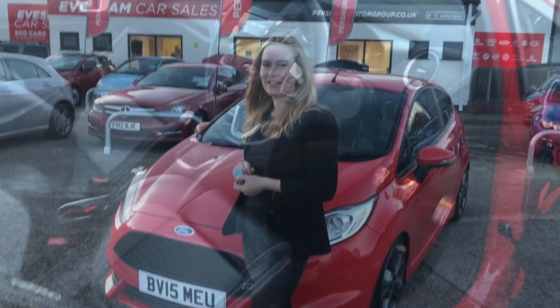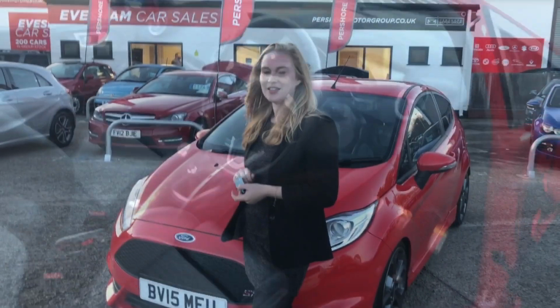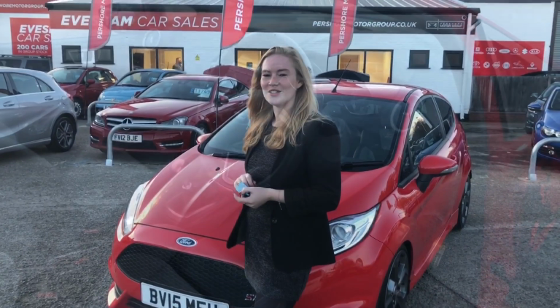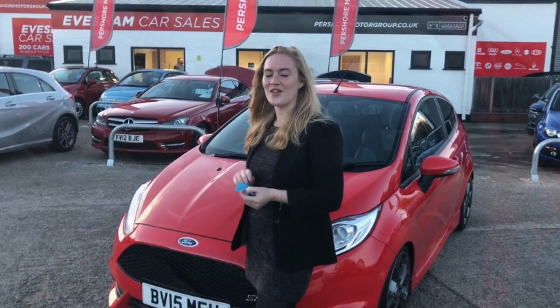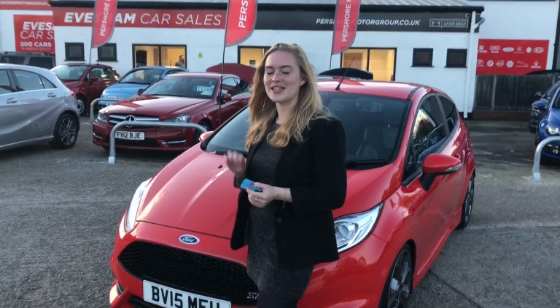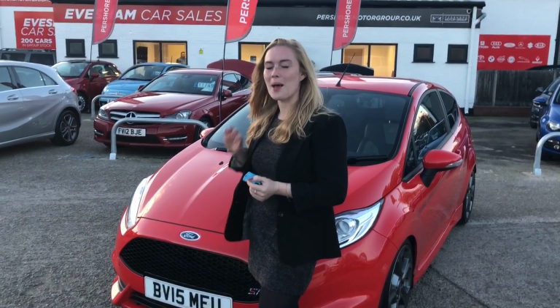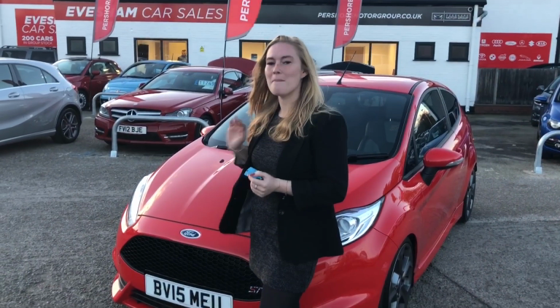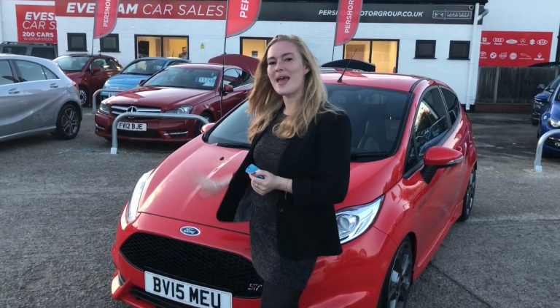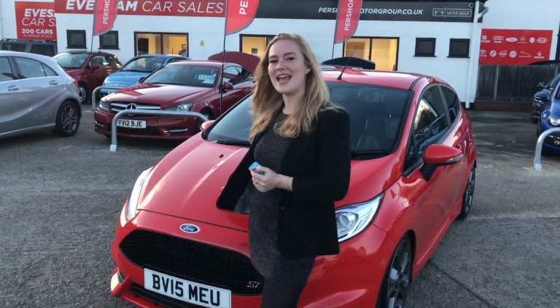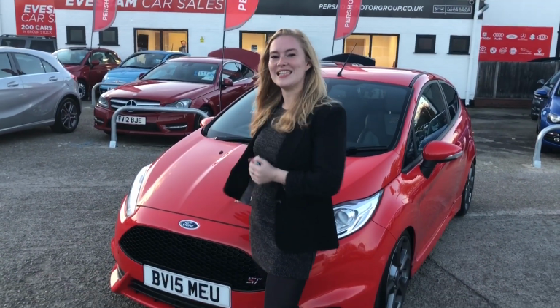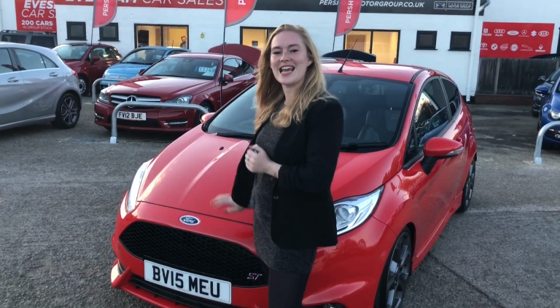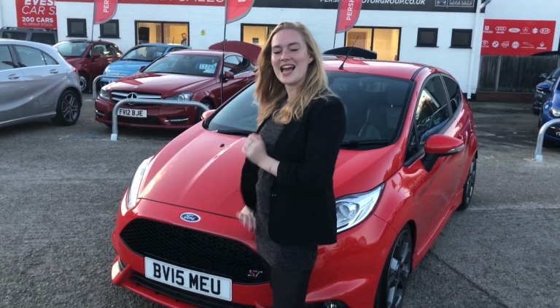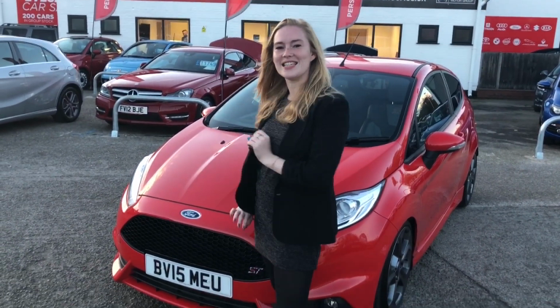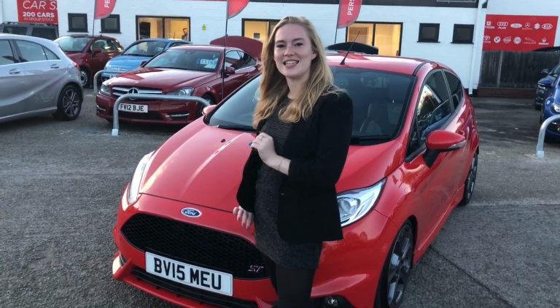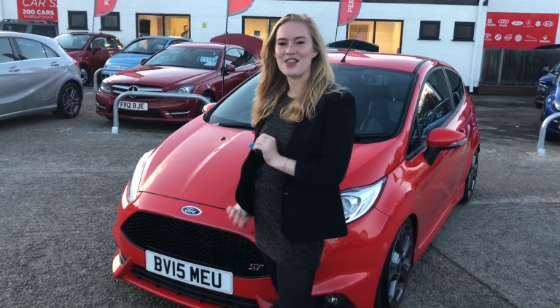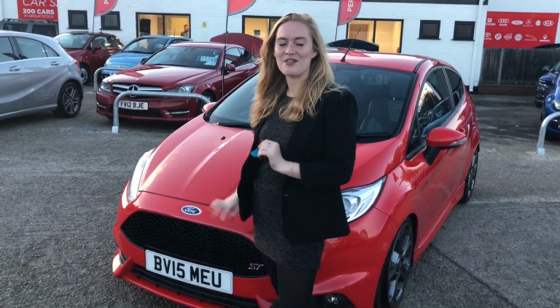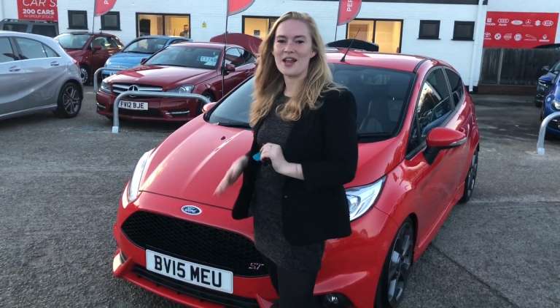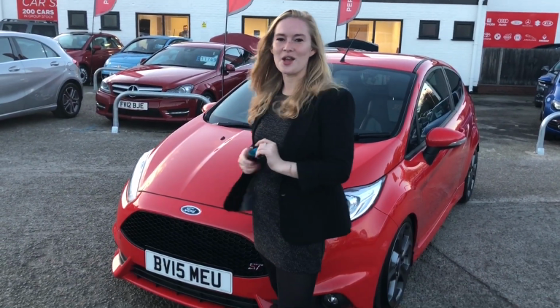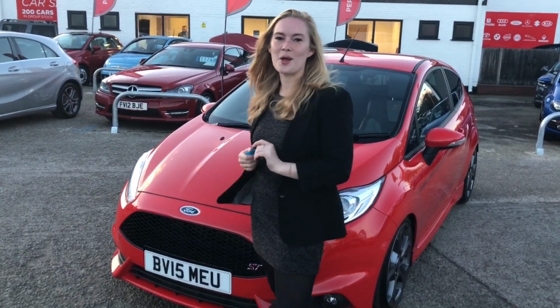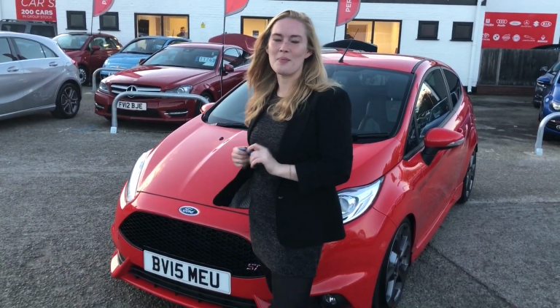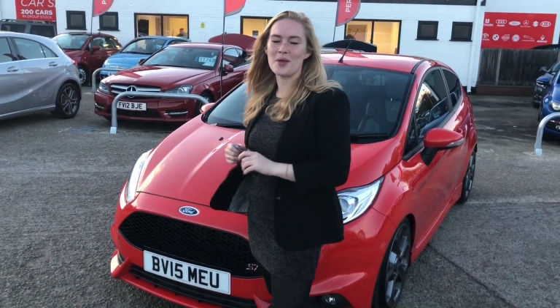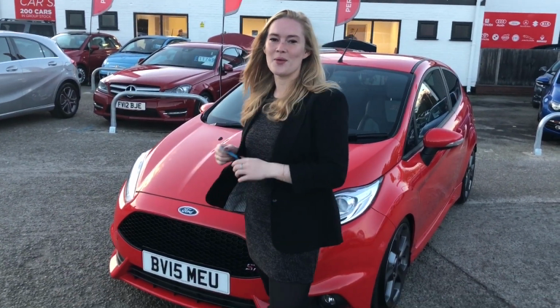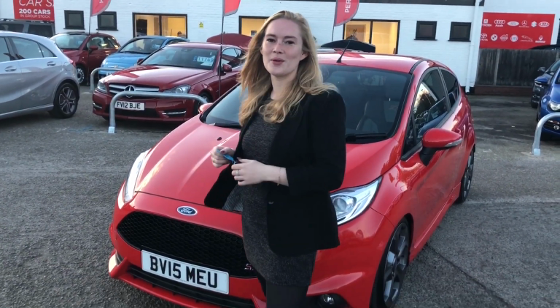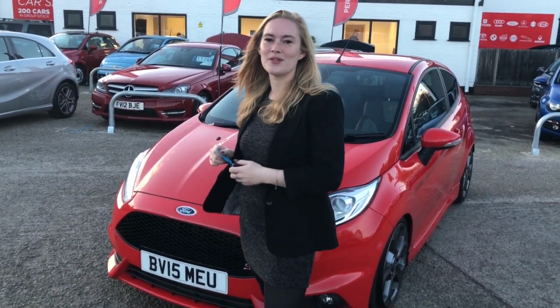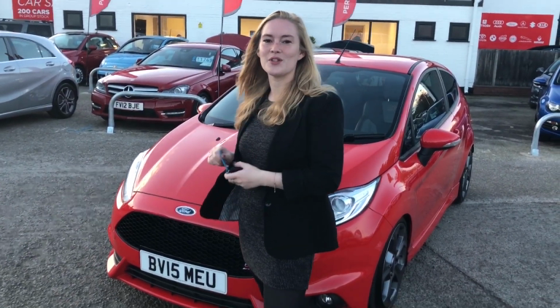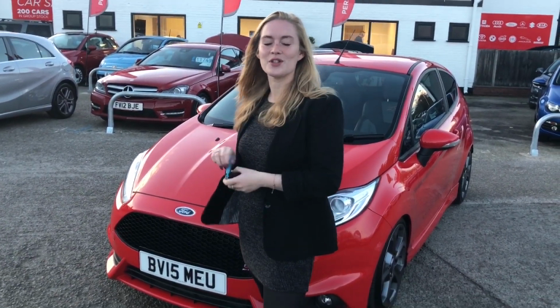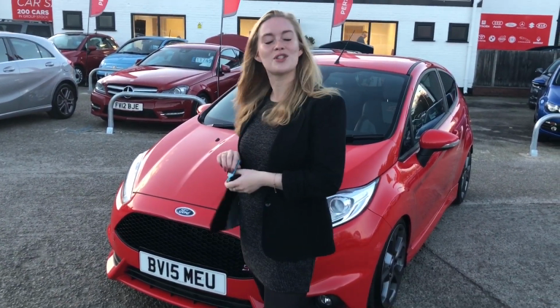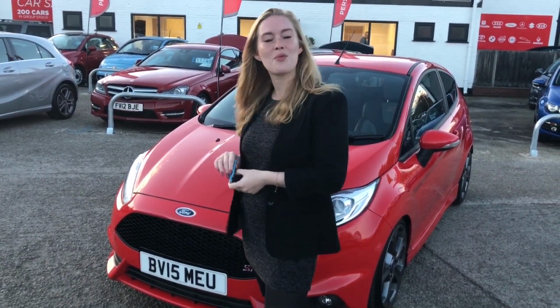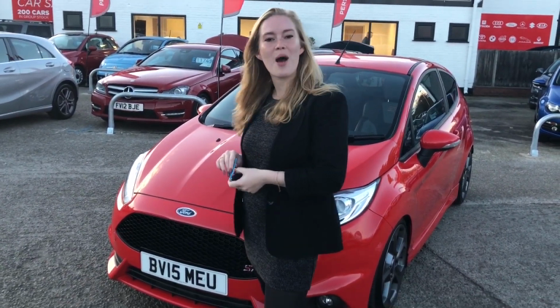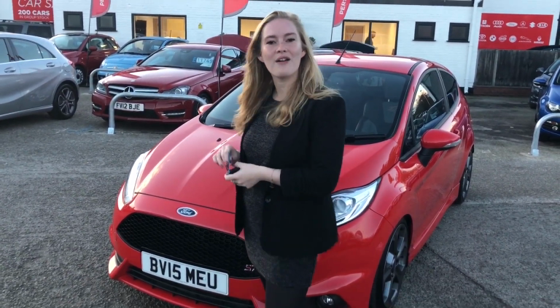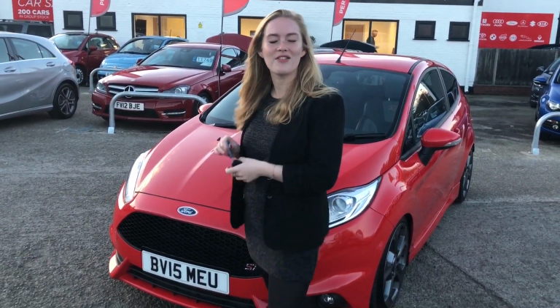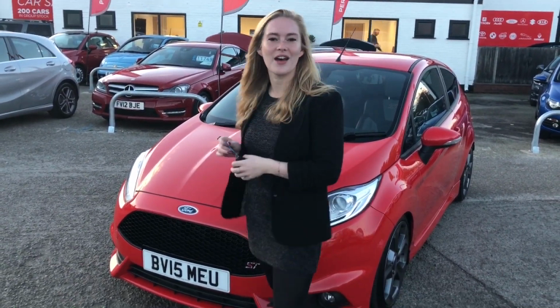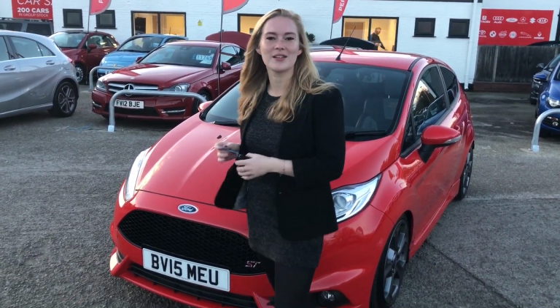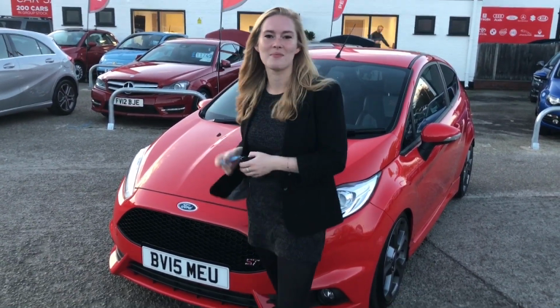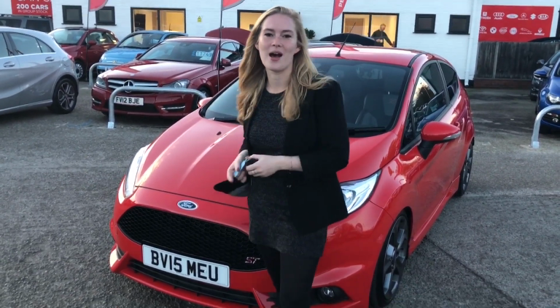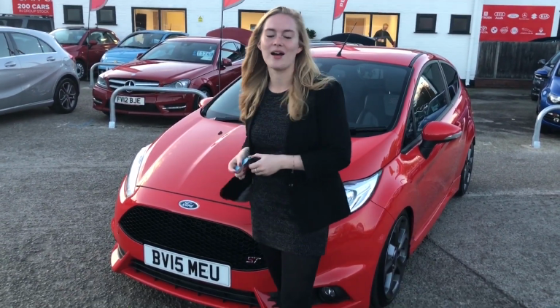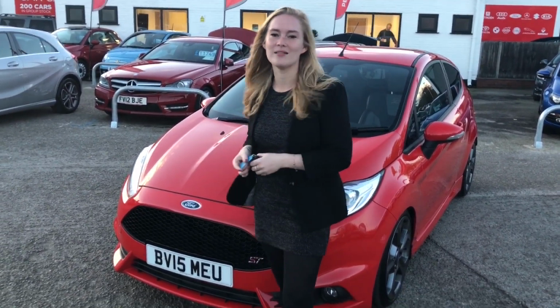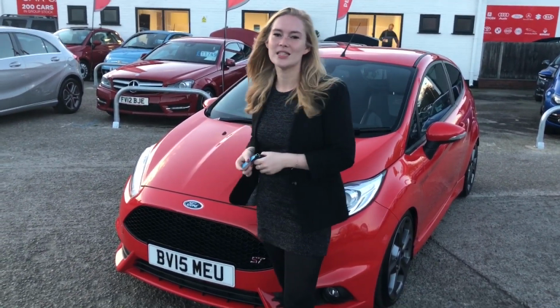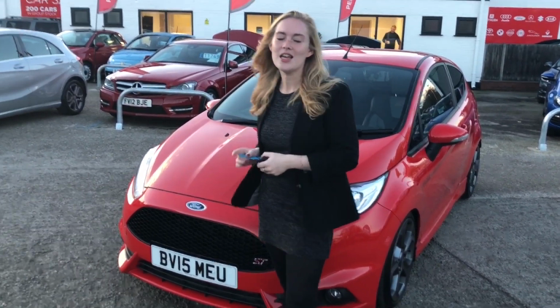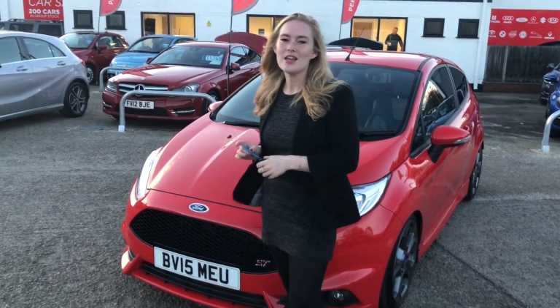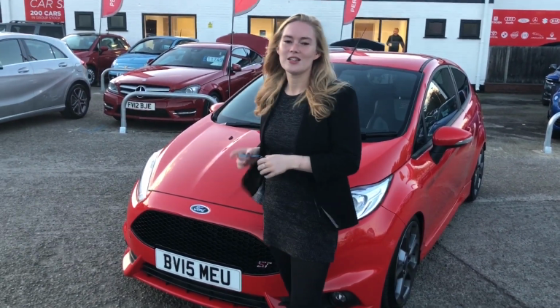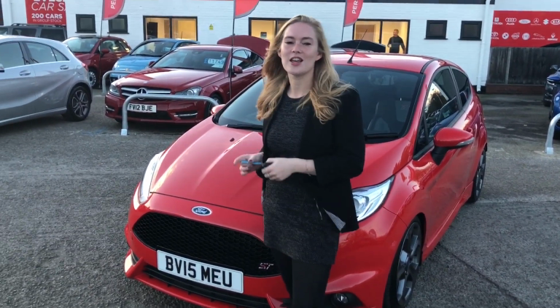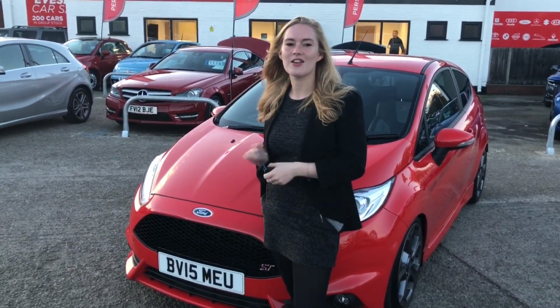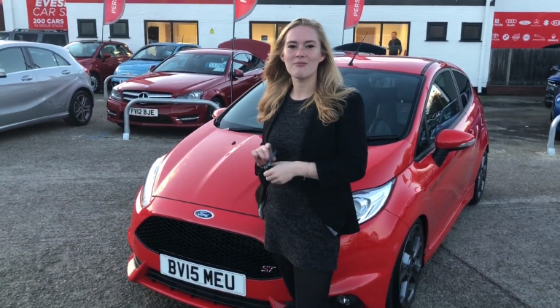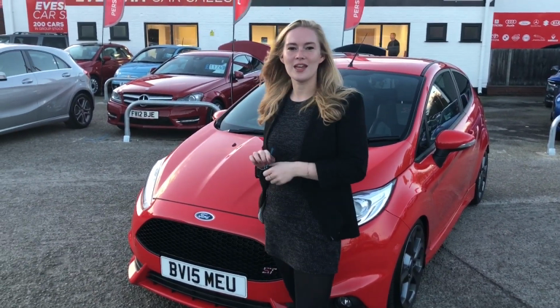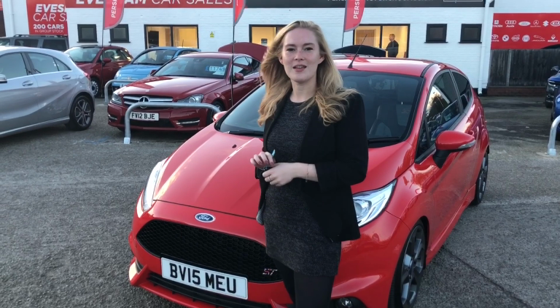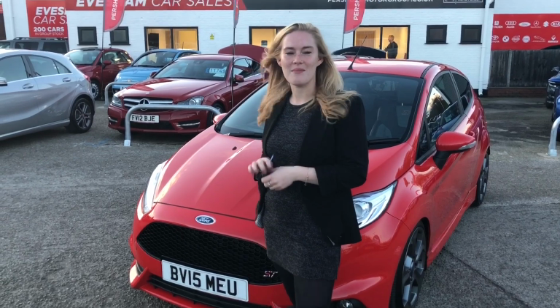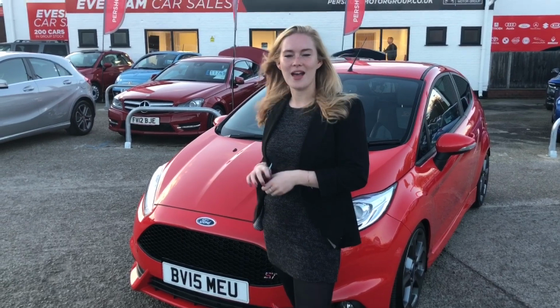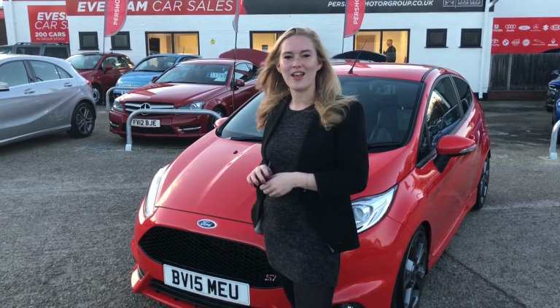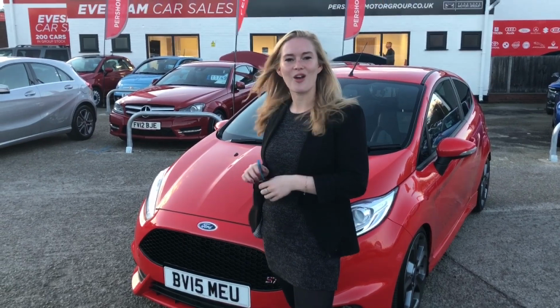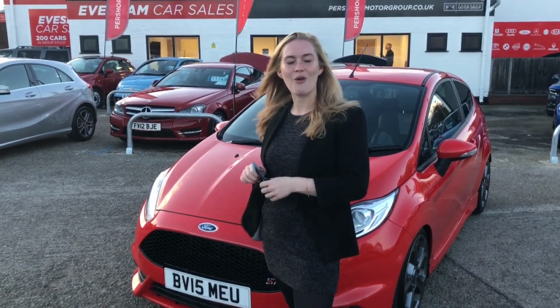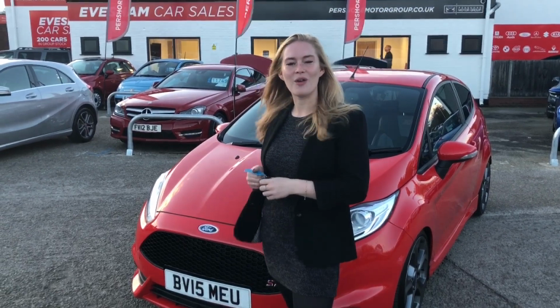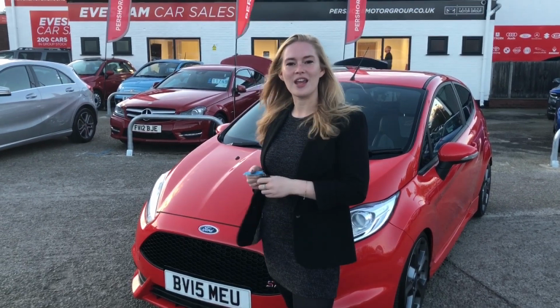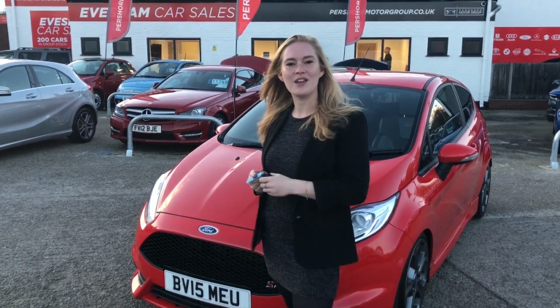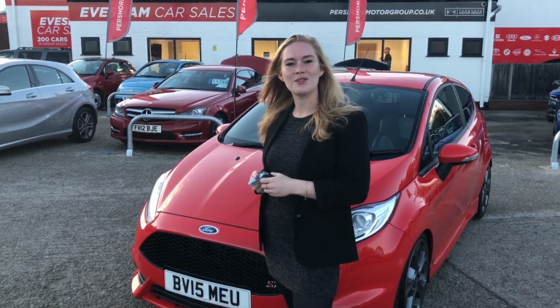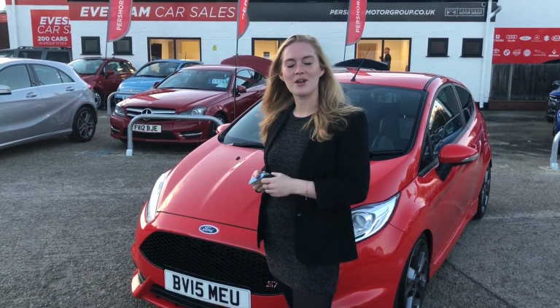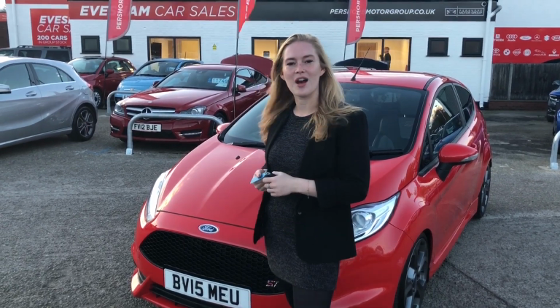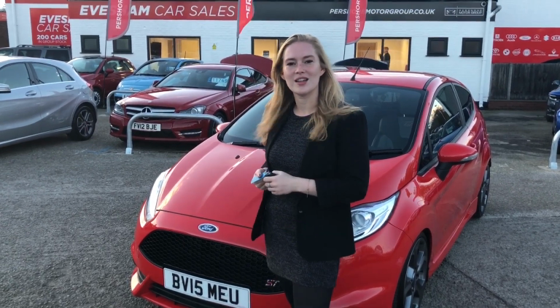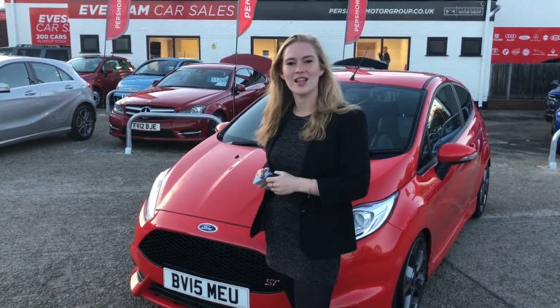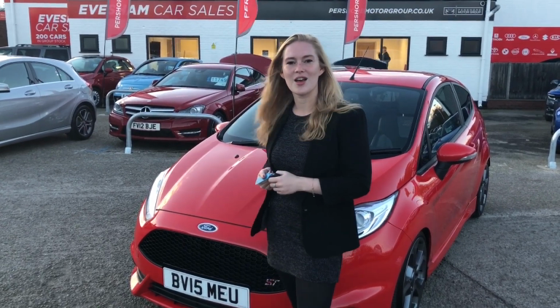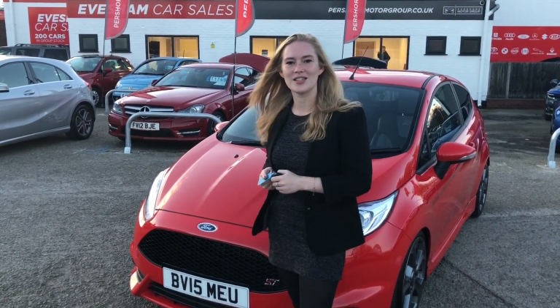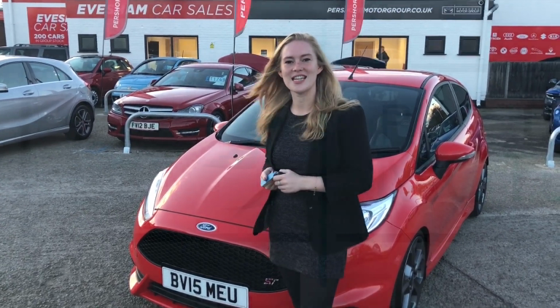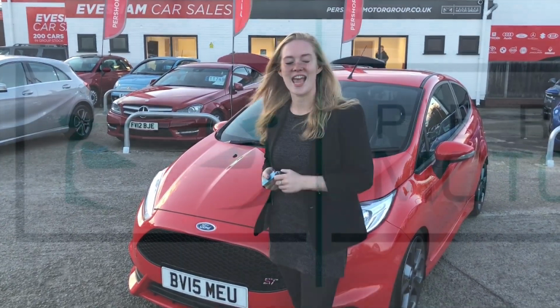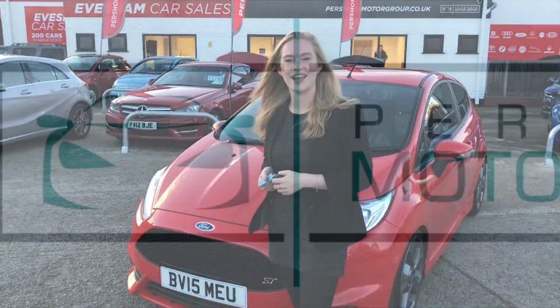This amazing ST3 could be yours for just £12,000. Give me, Meg, a call at Easton Car Sales today.